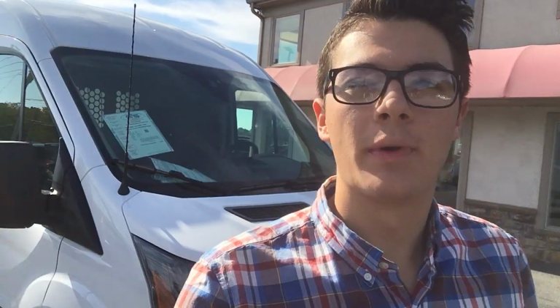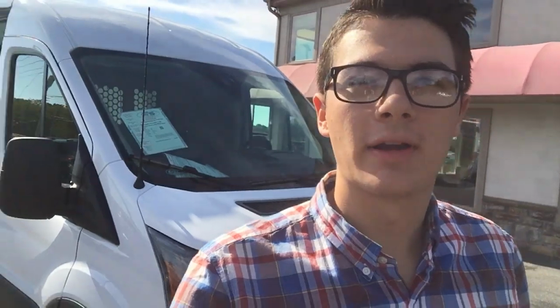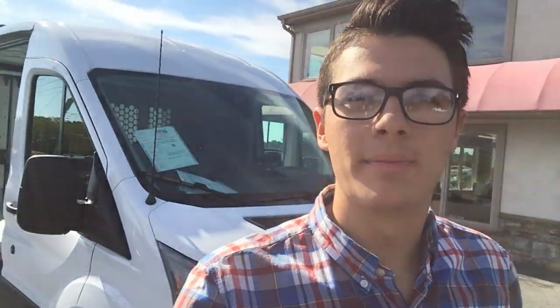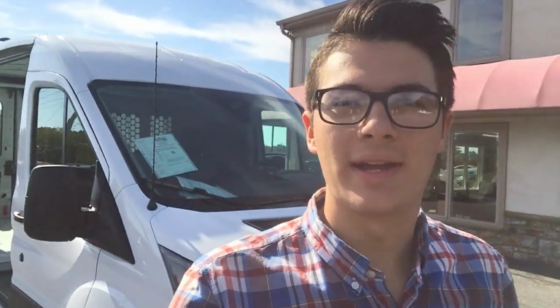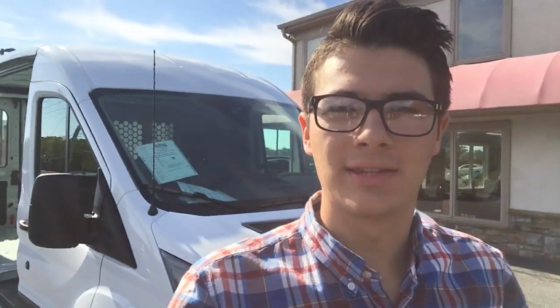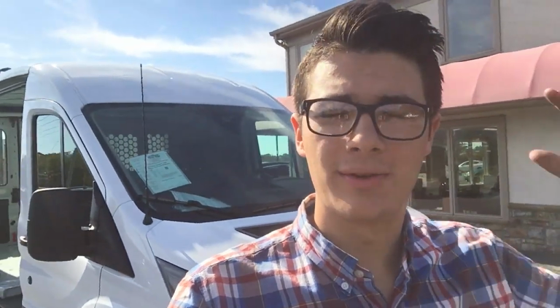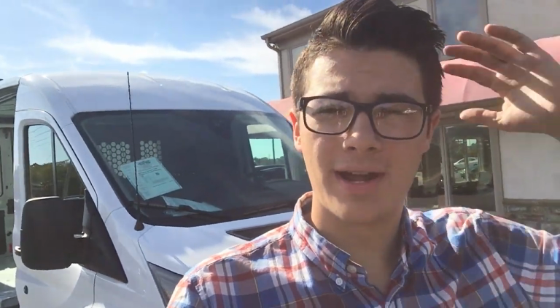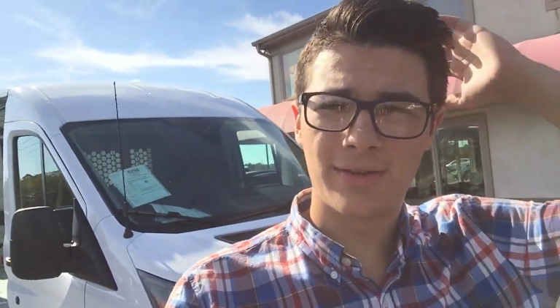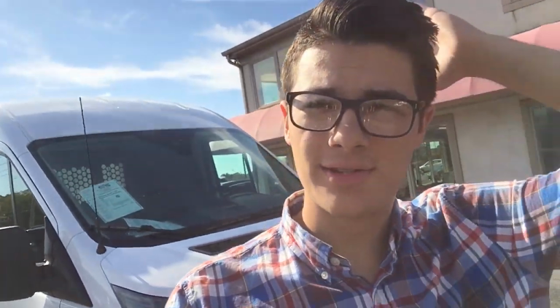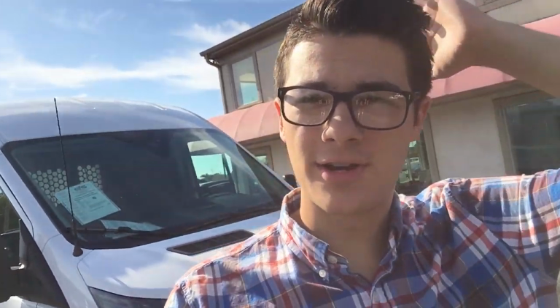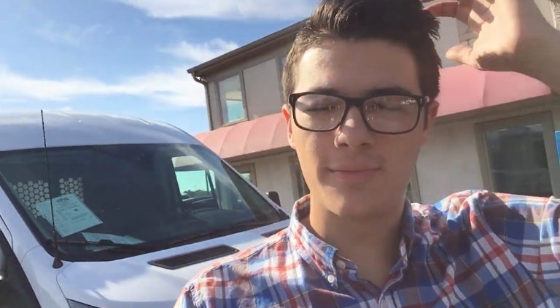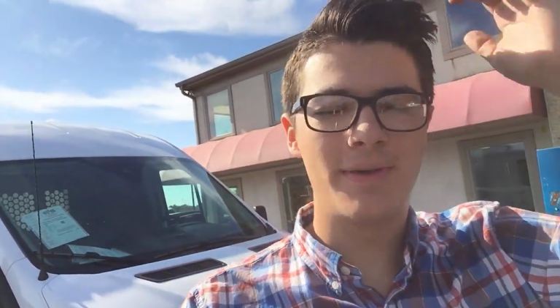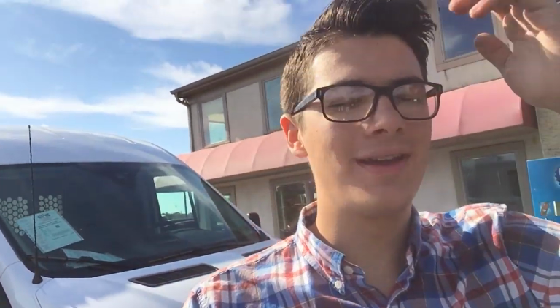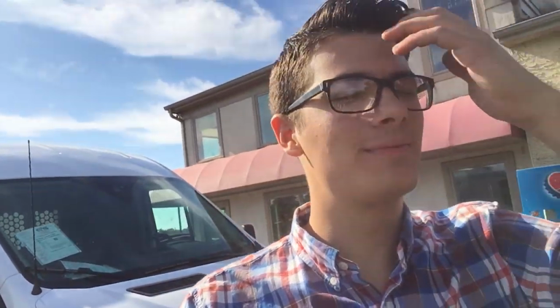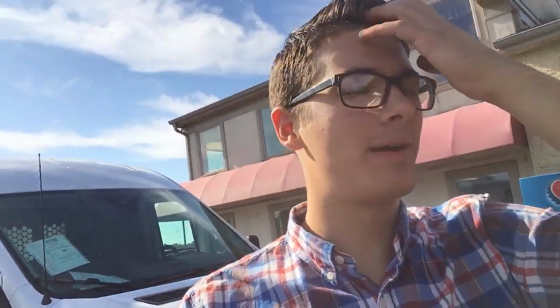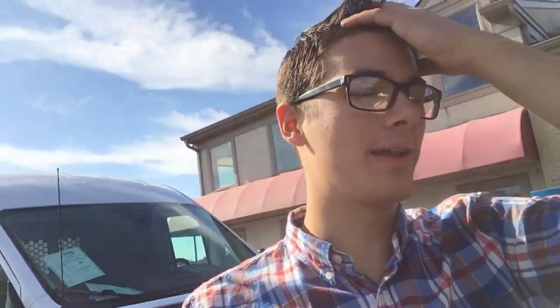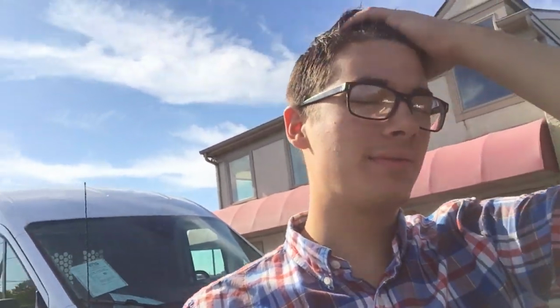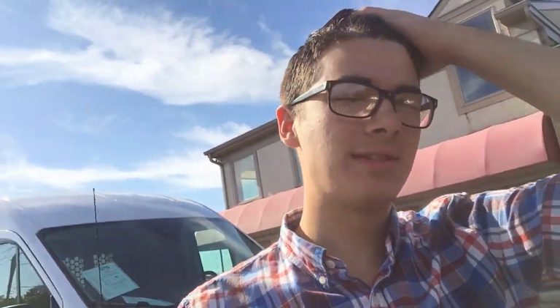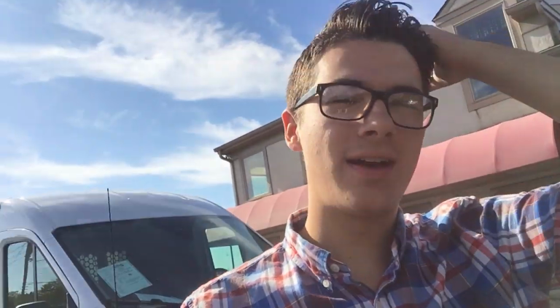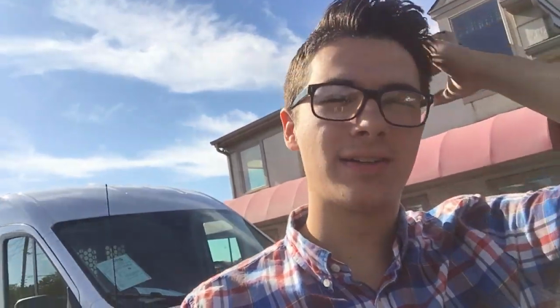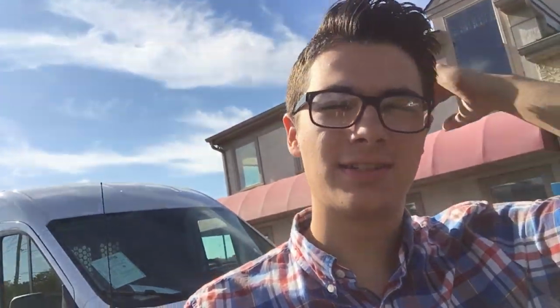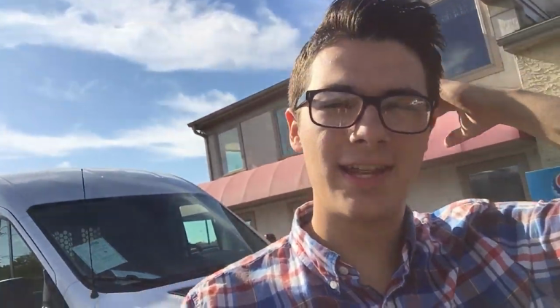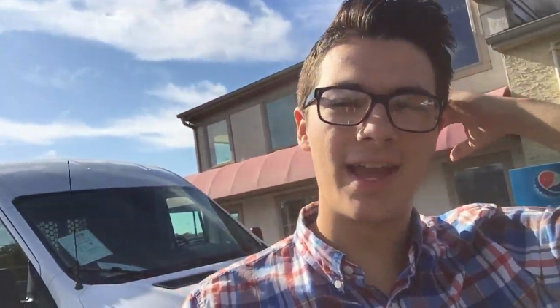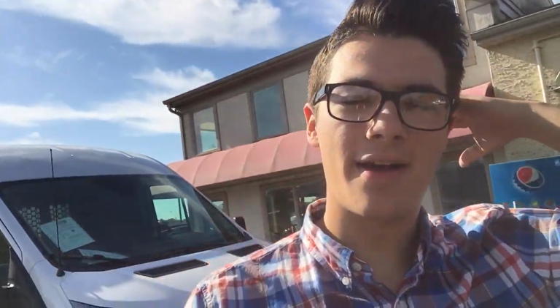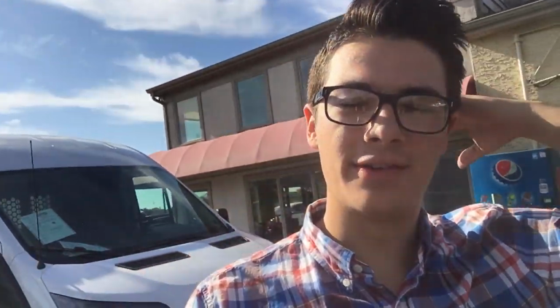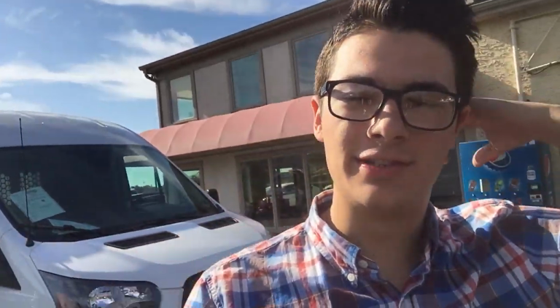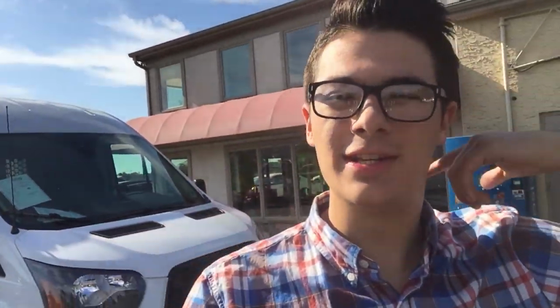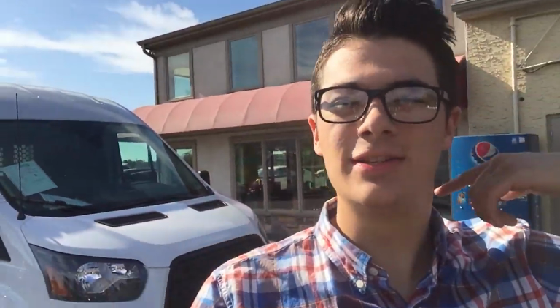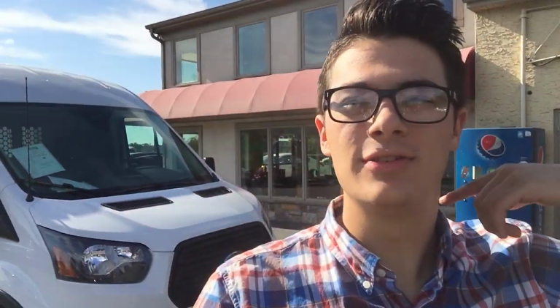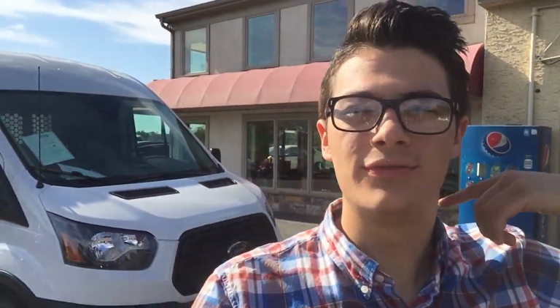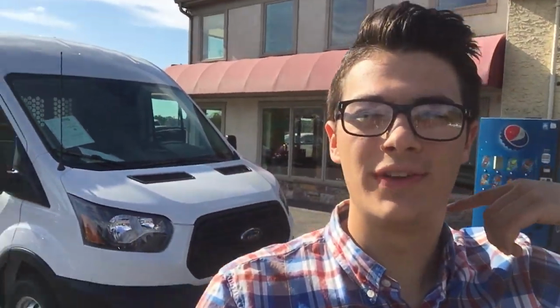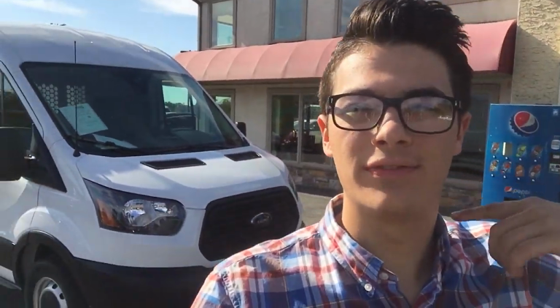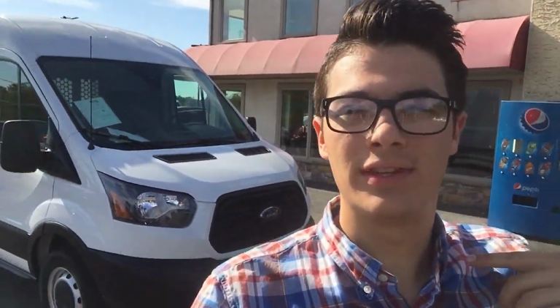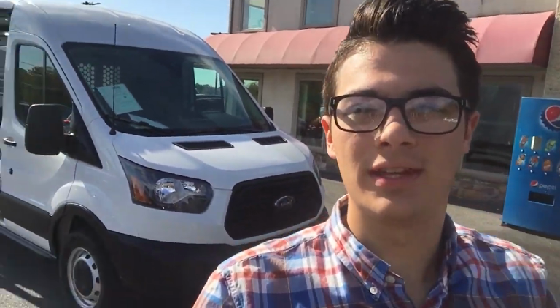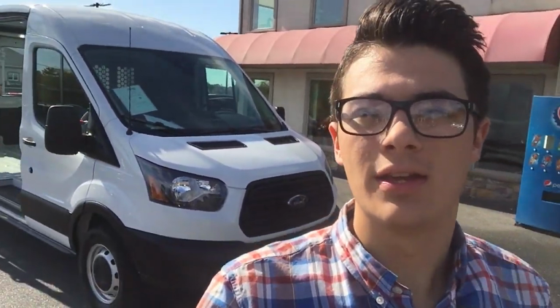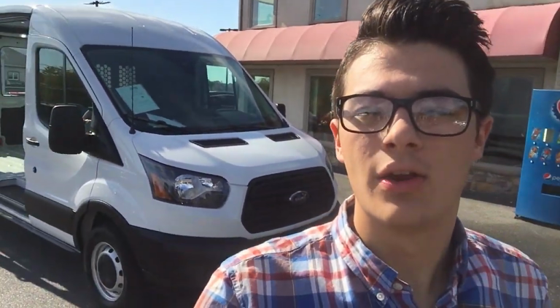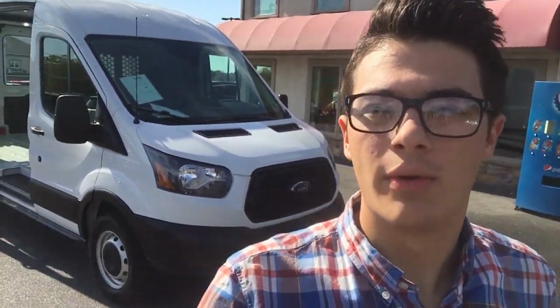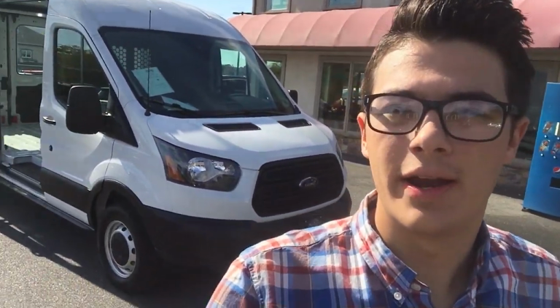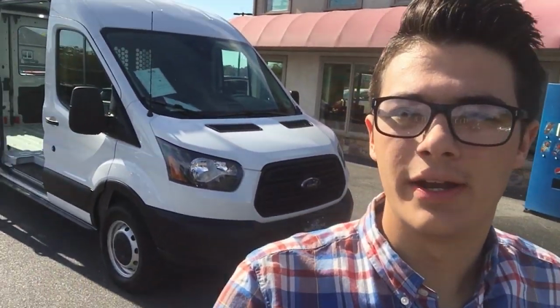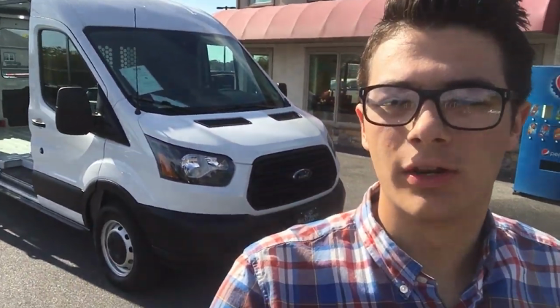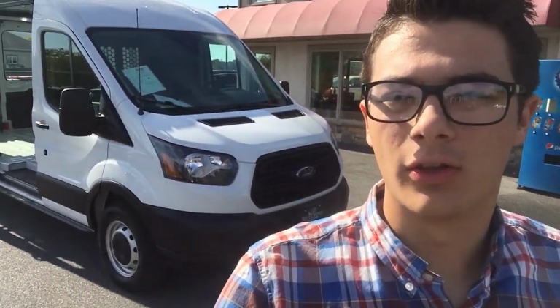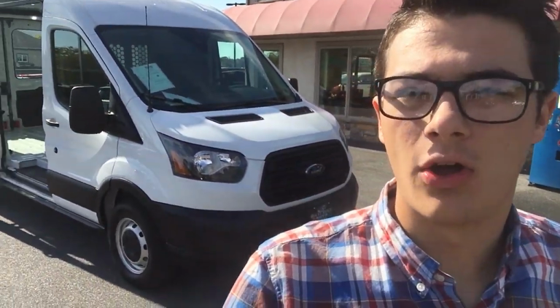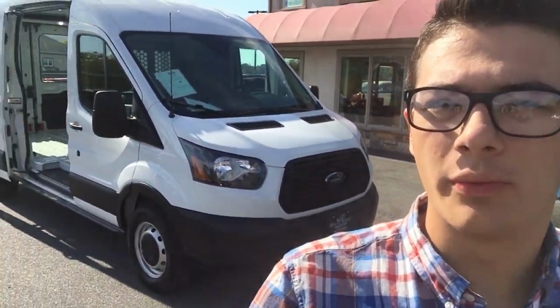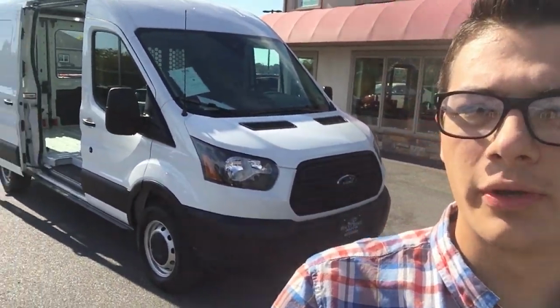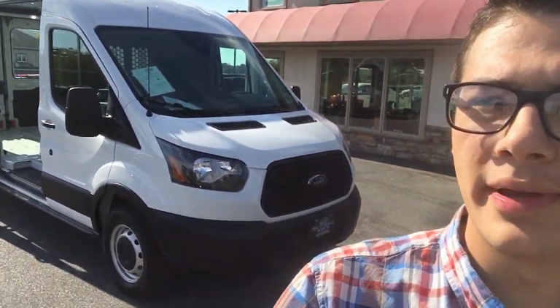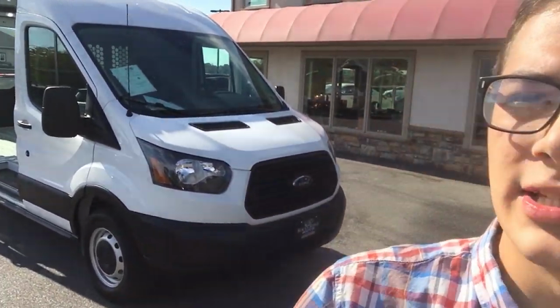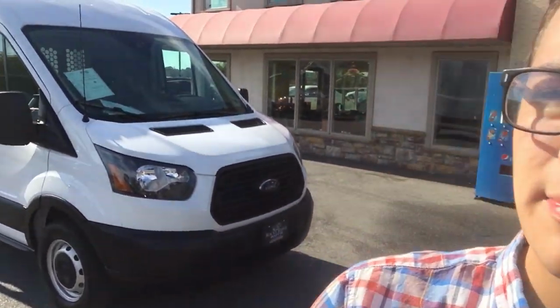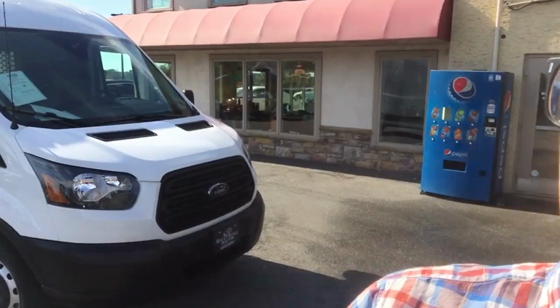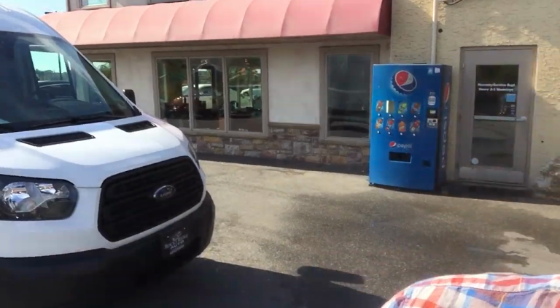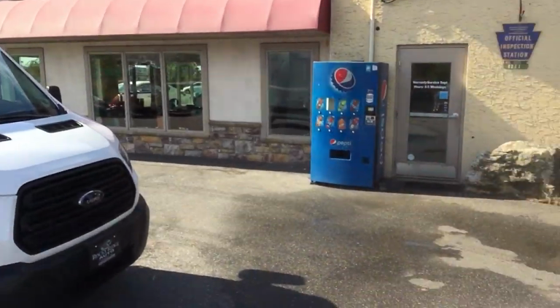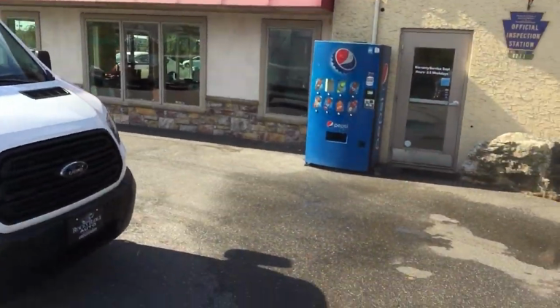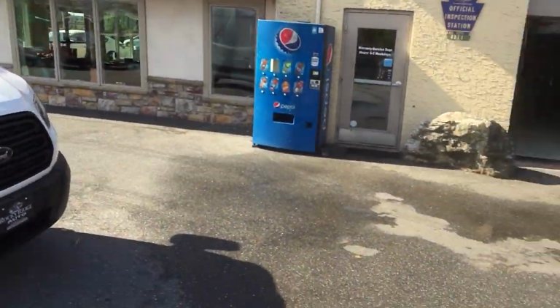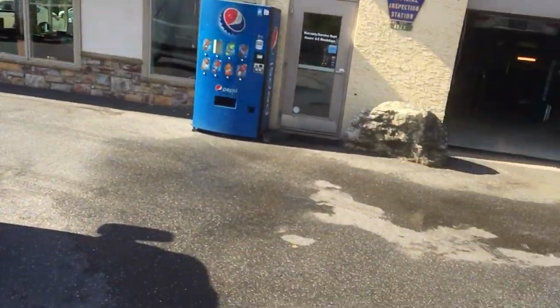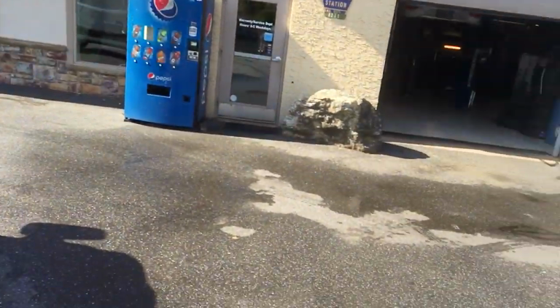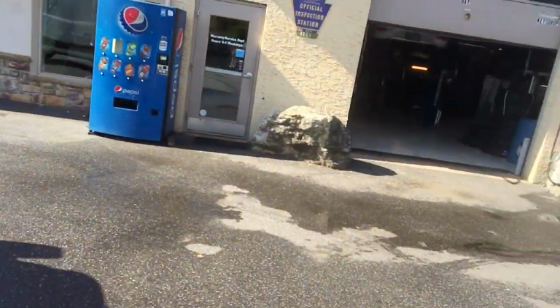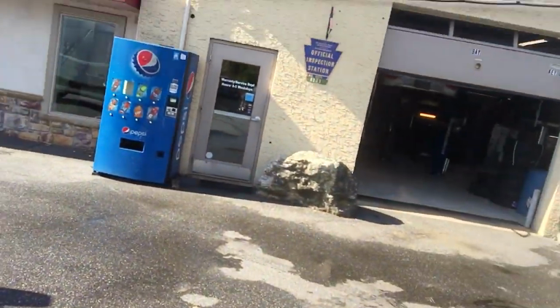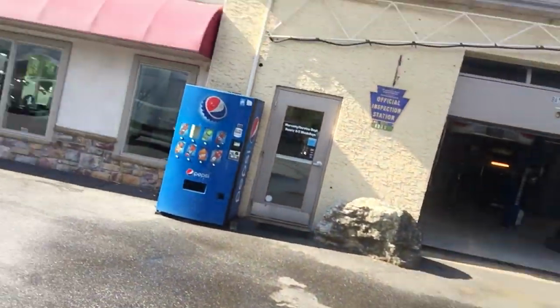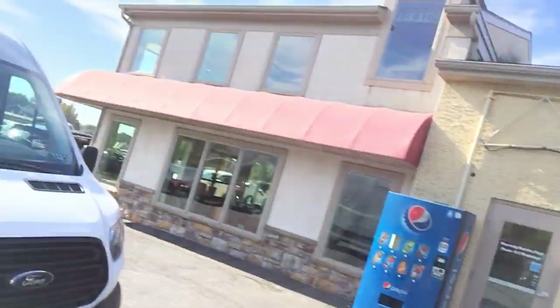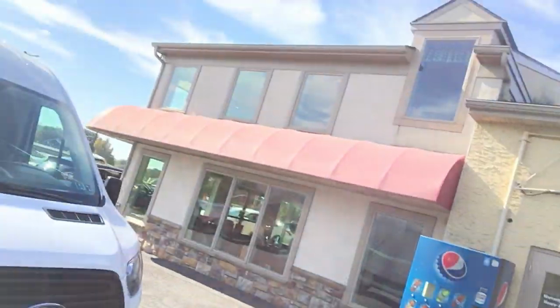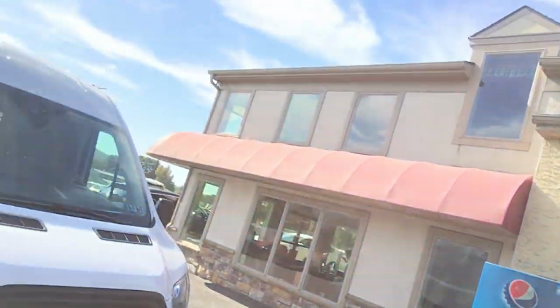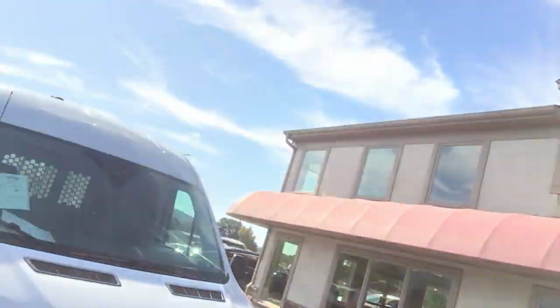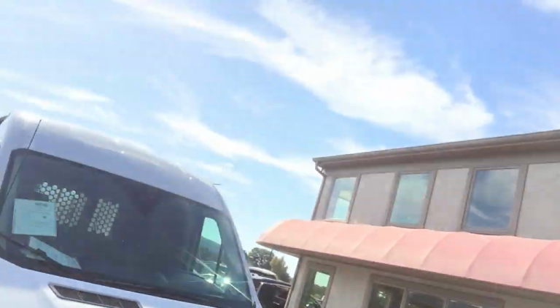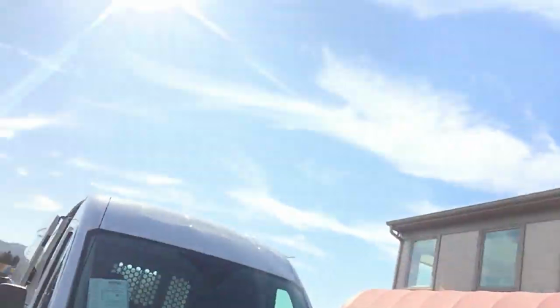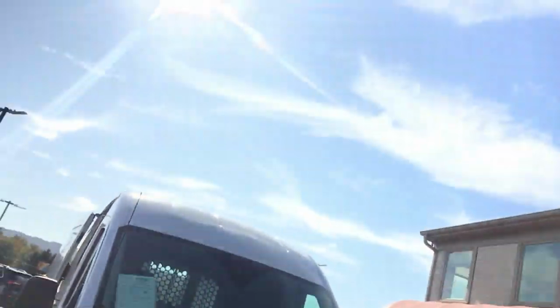Welcome back to the Rocky Ridge Auto page. My name is Alex. Today I have a T250 right here, long wheelbase, medium roof, and we're going to go ahead and check it out.